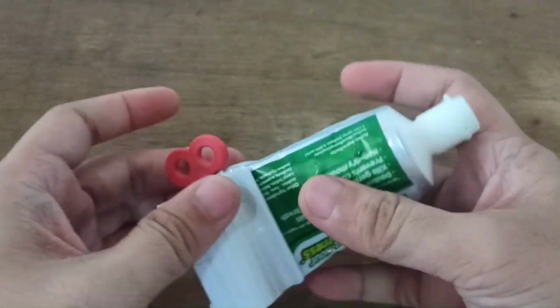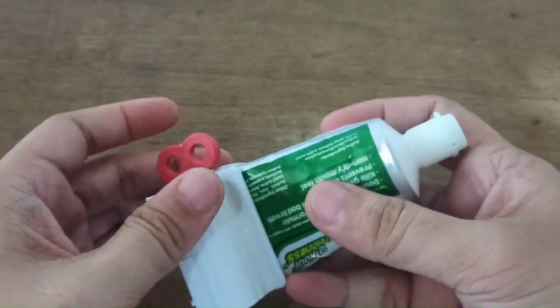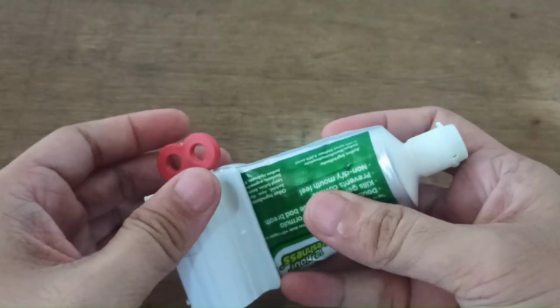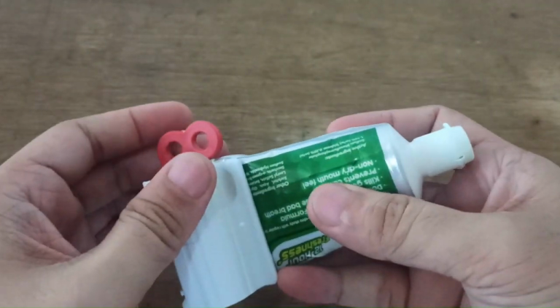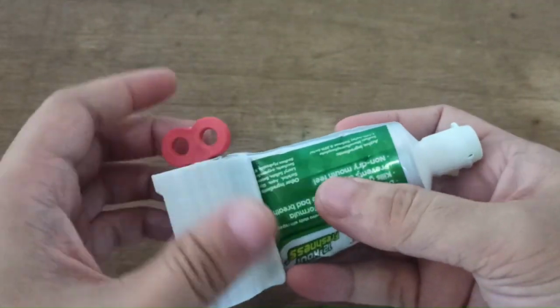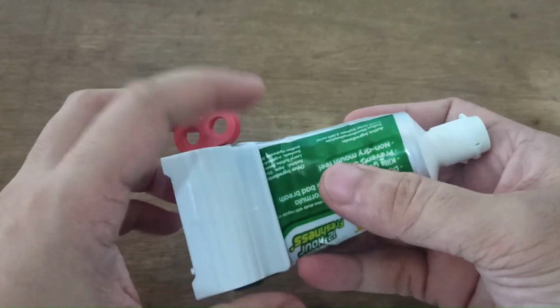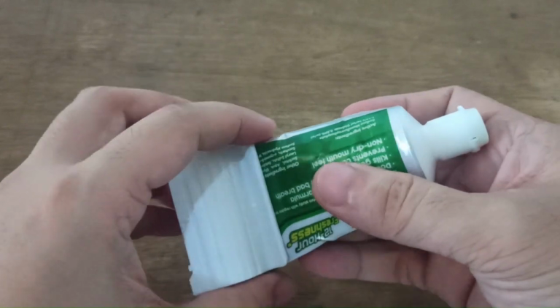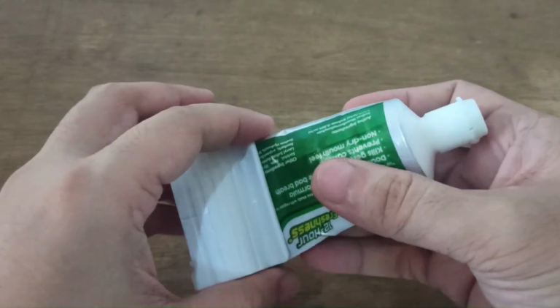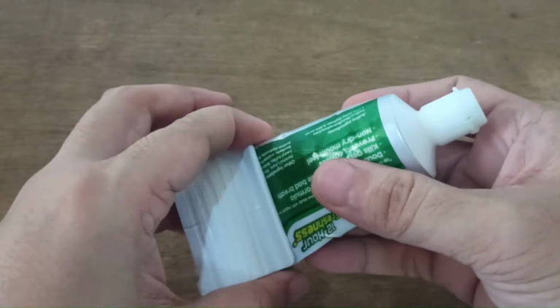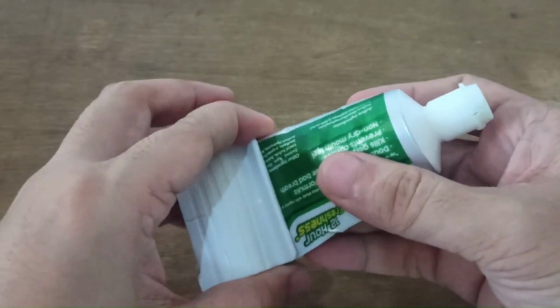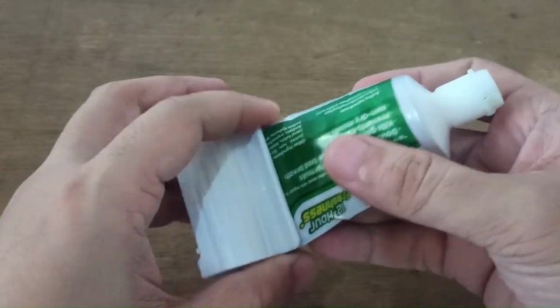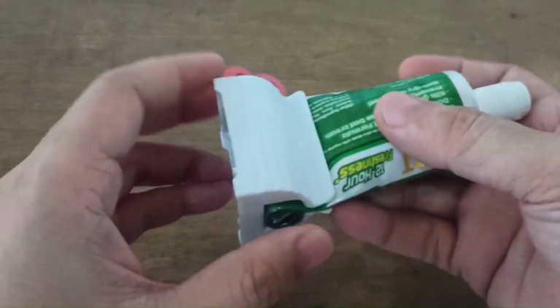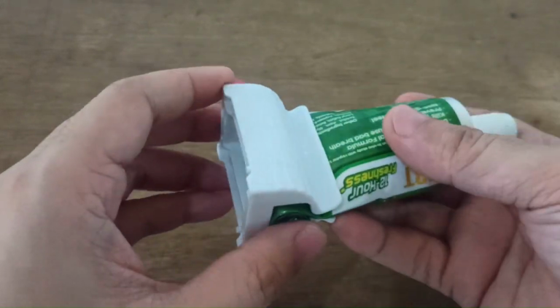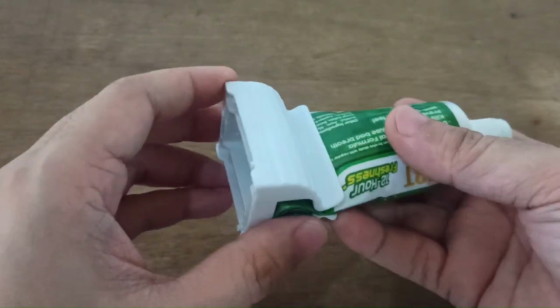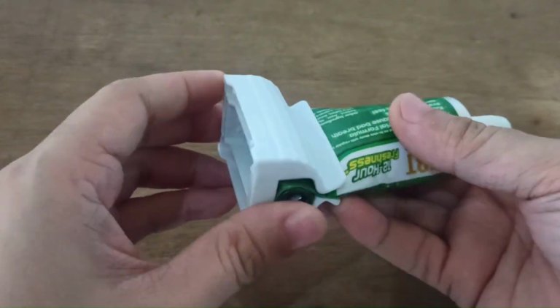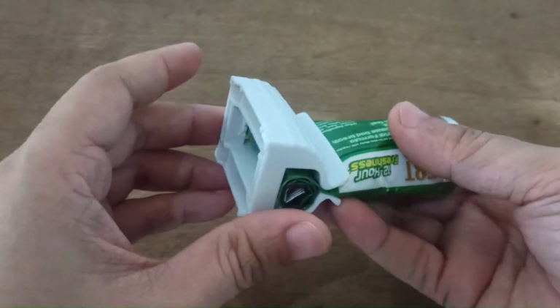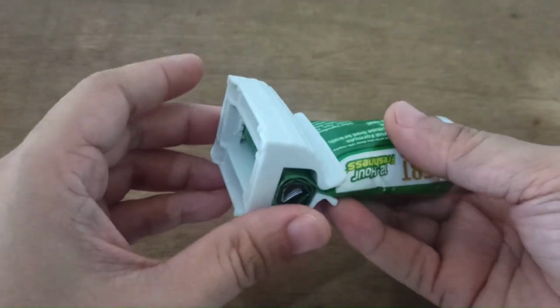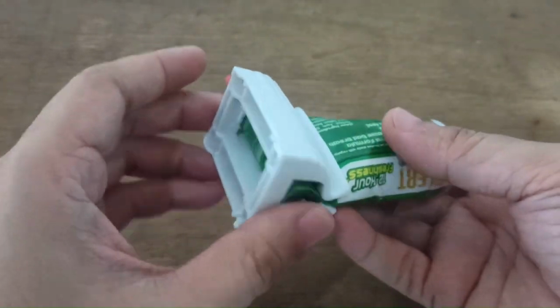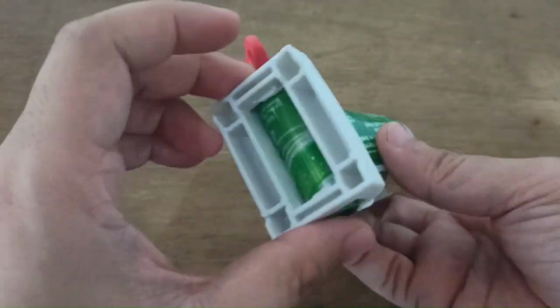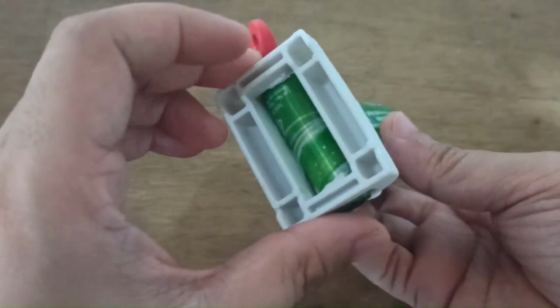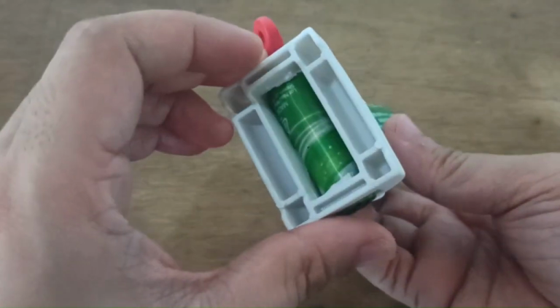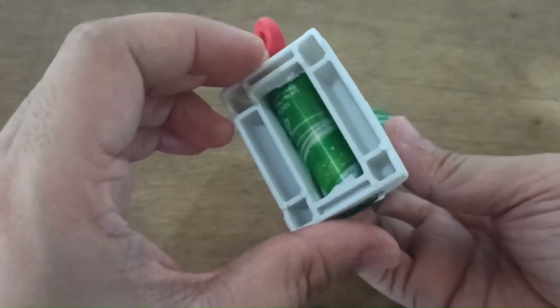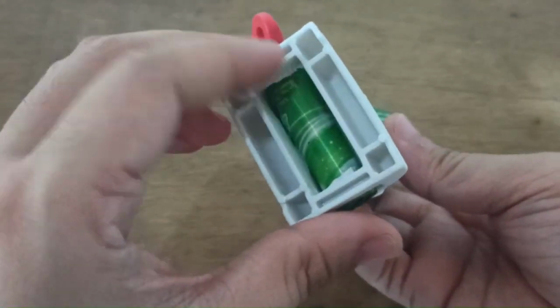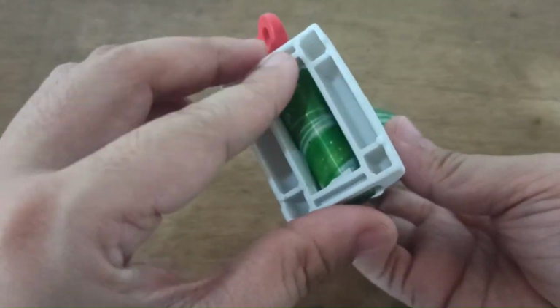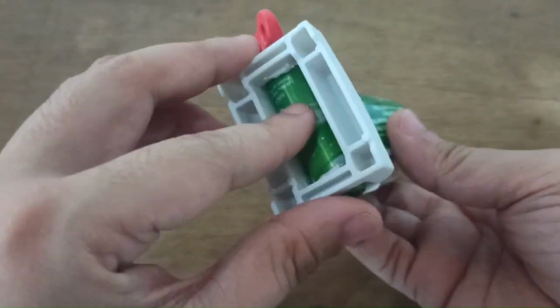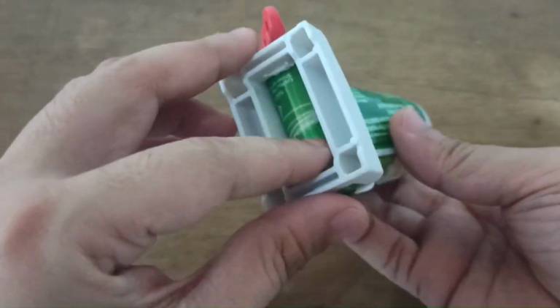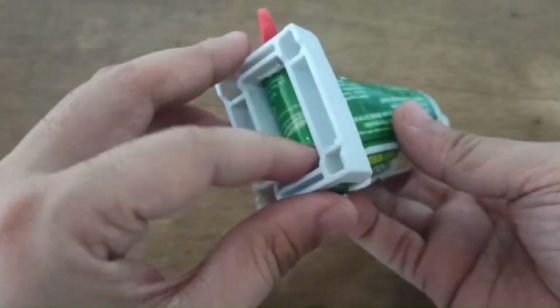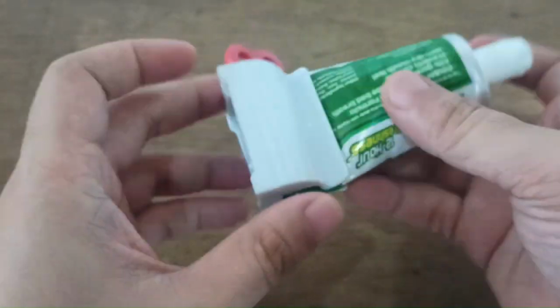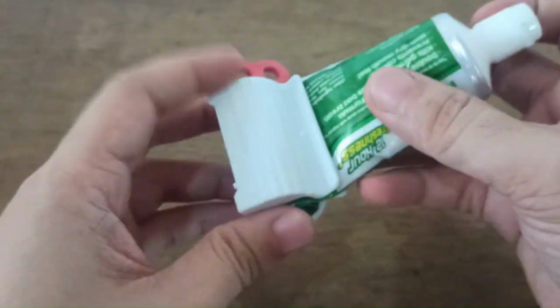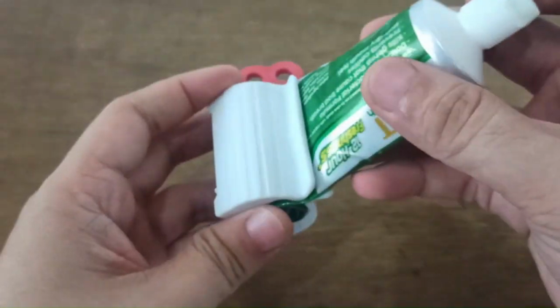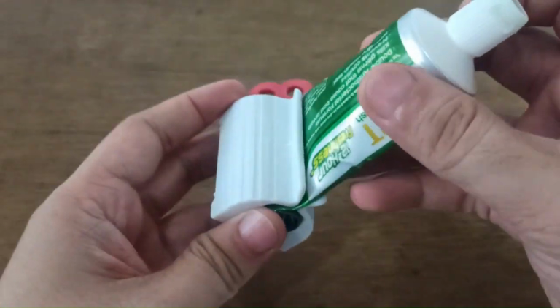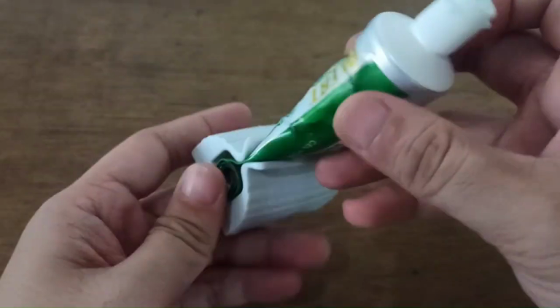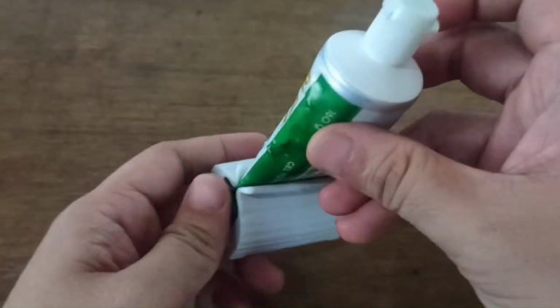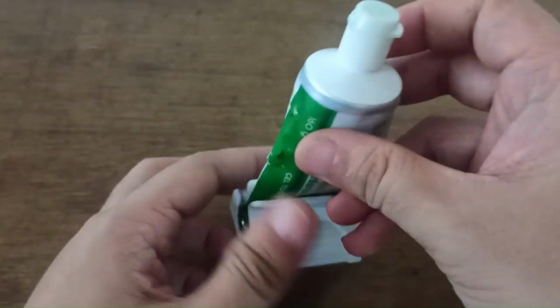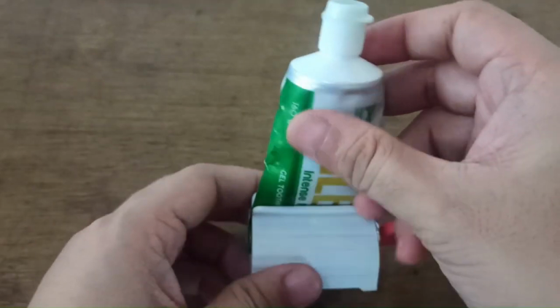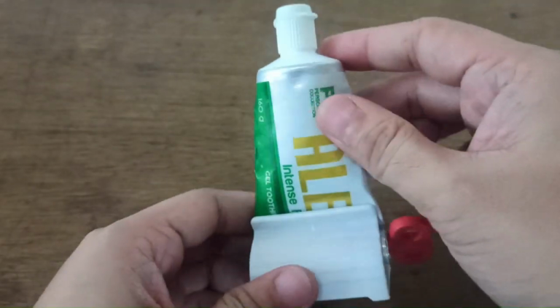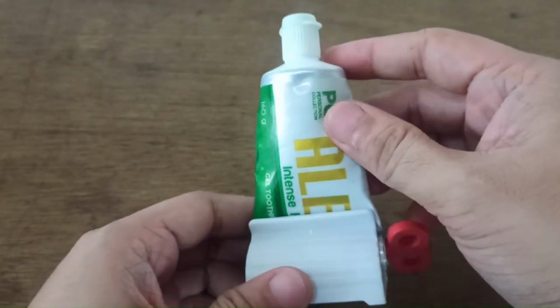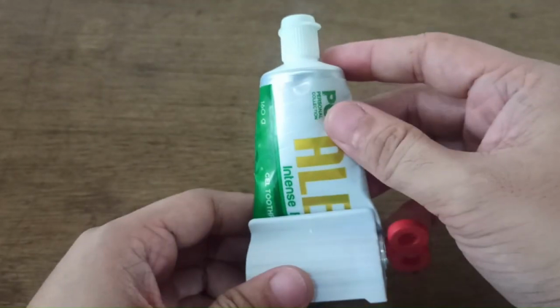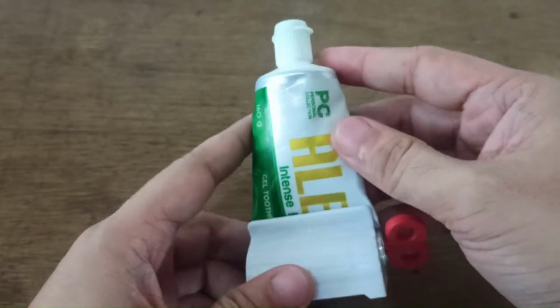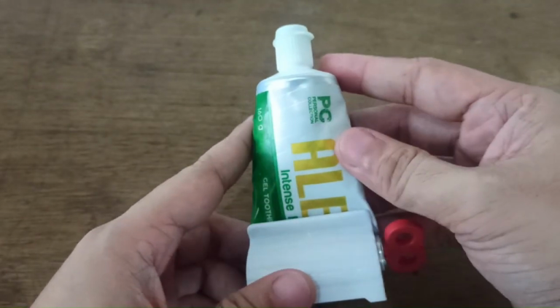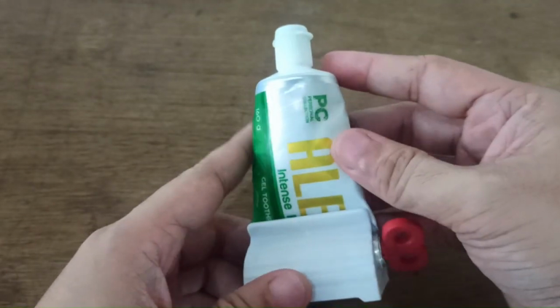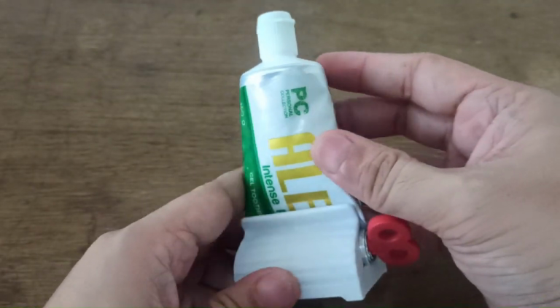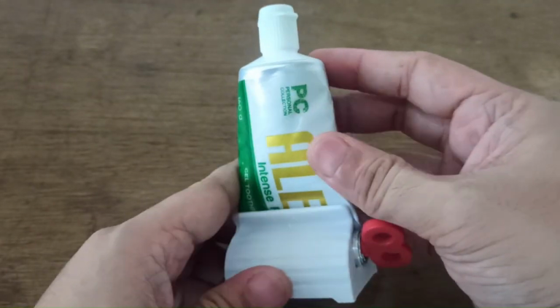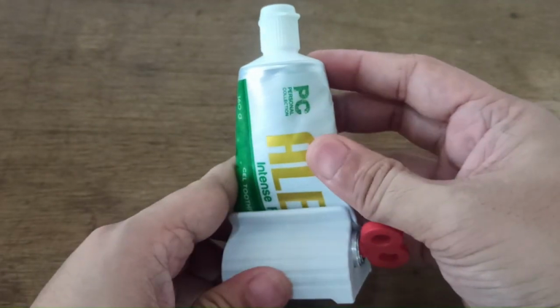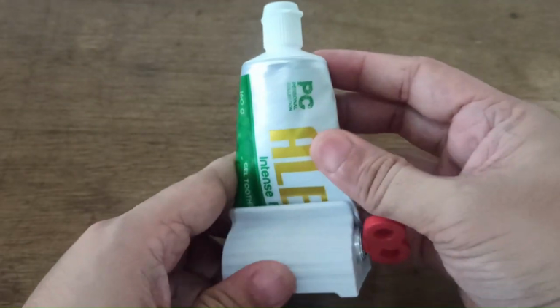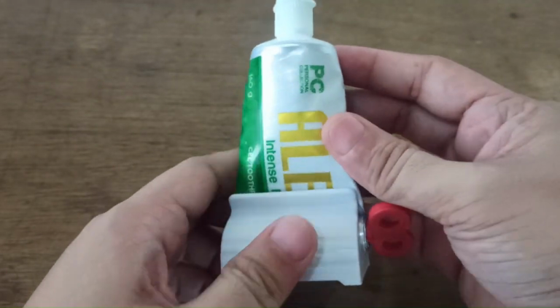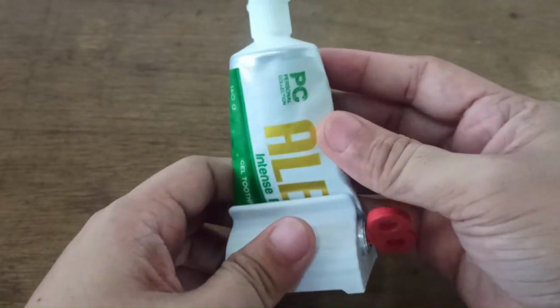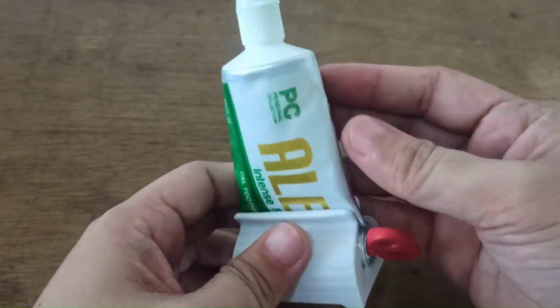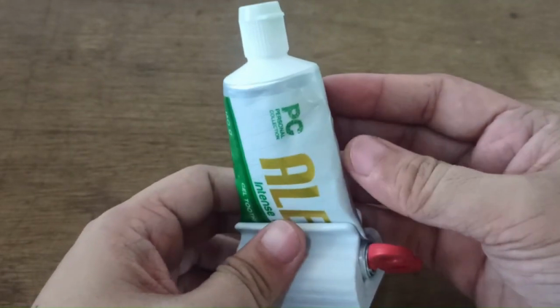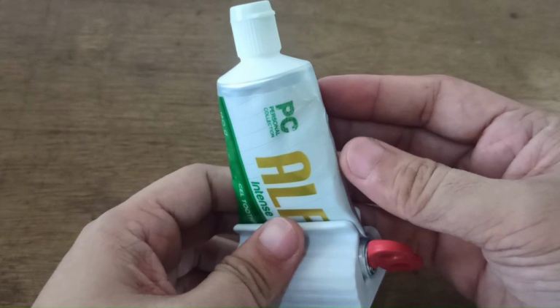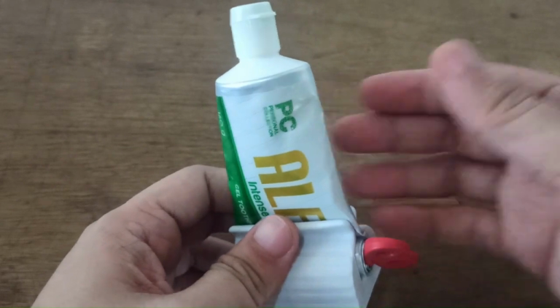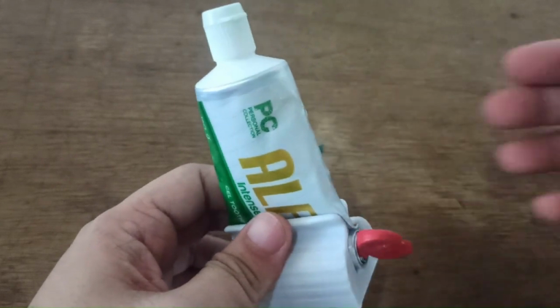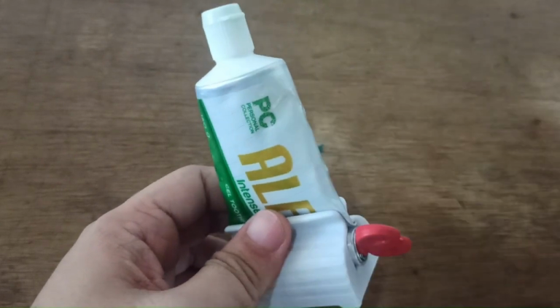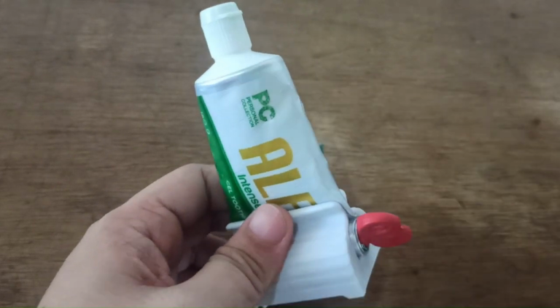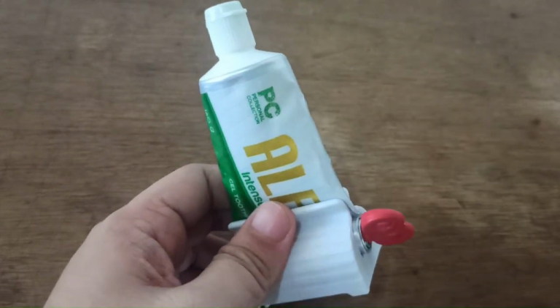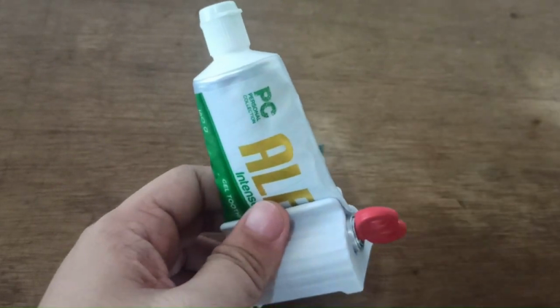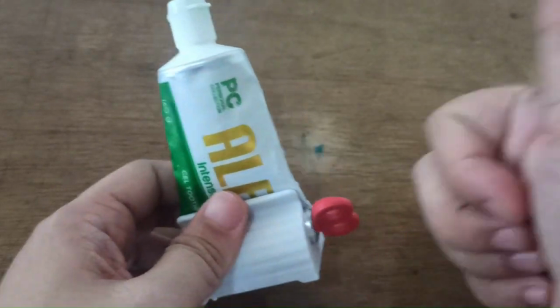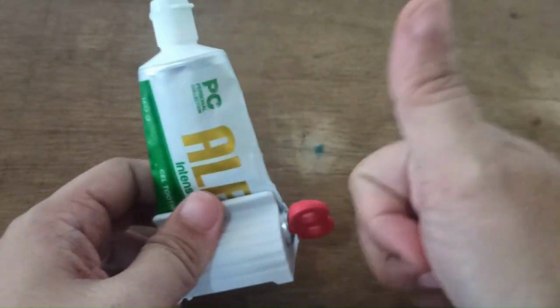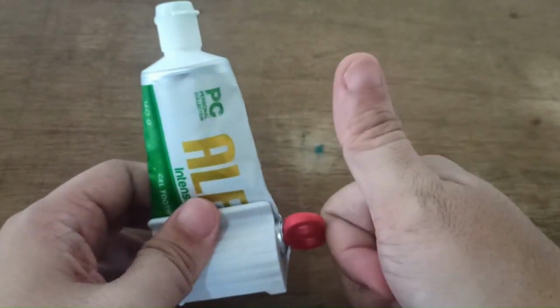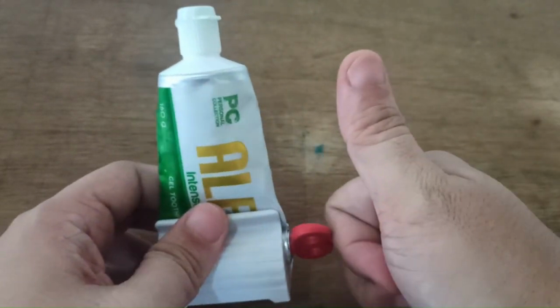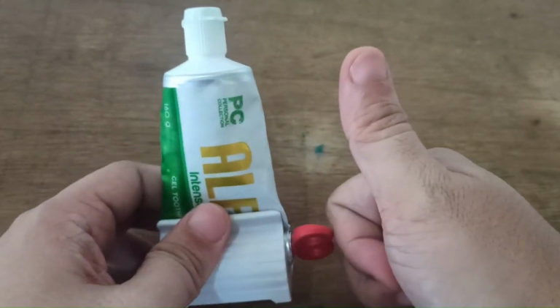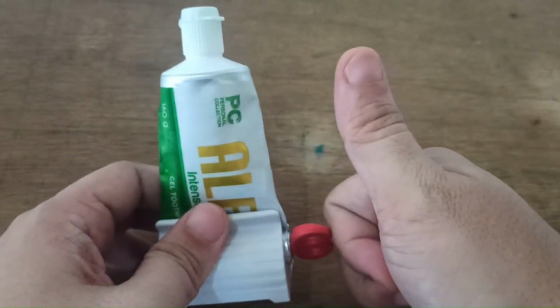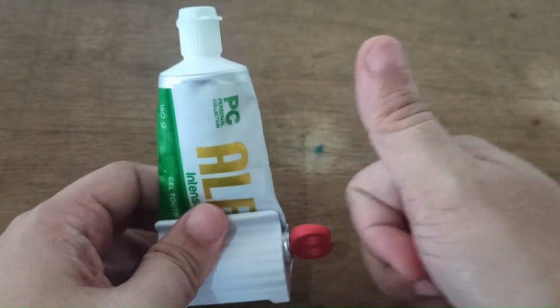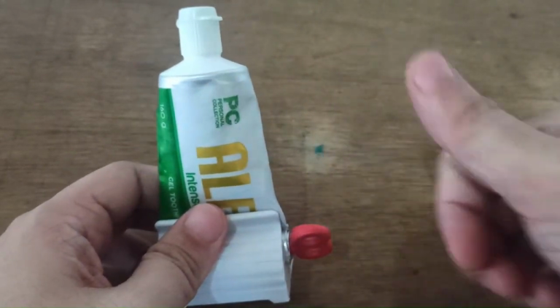So it works — no problem with this. I guess that's it for this shingle toothpaste squeezer. Thank you for watching.